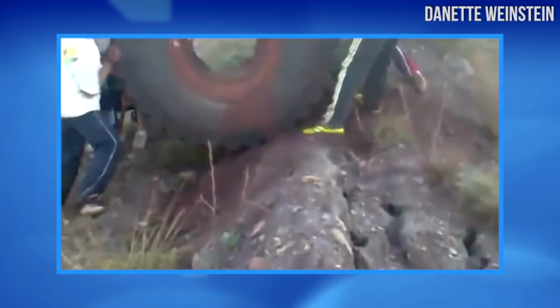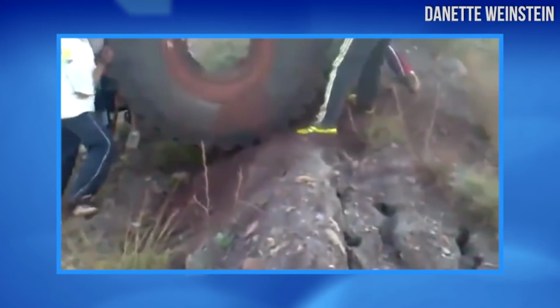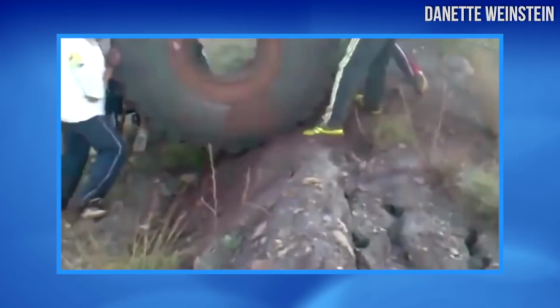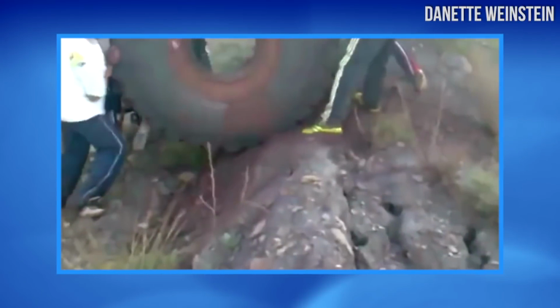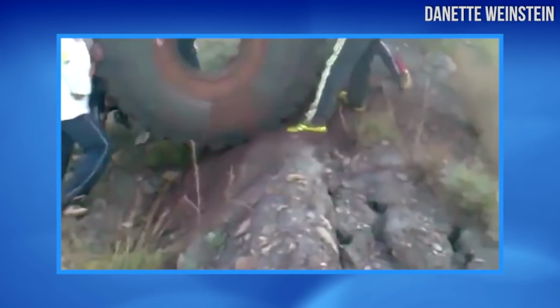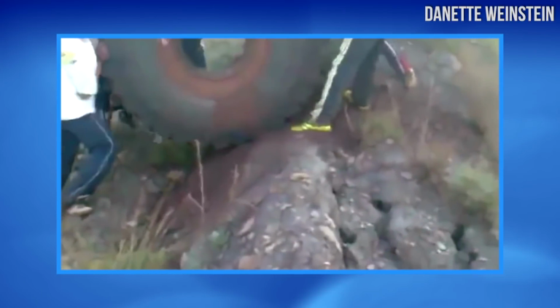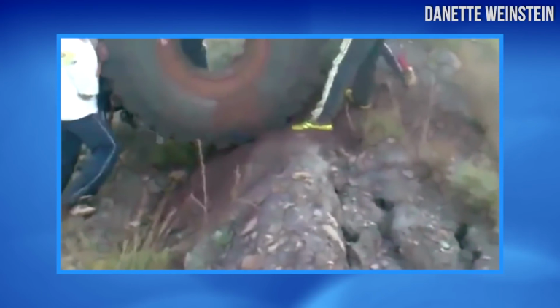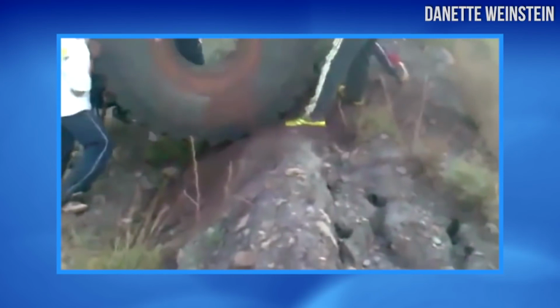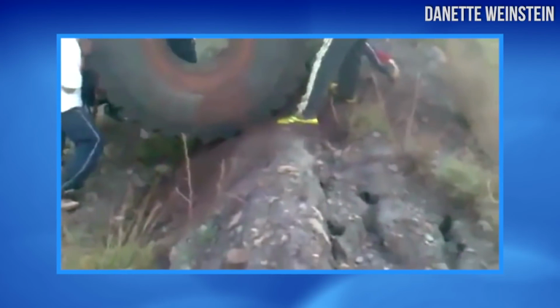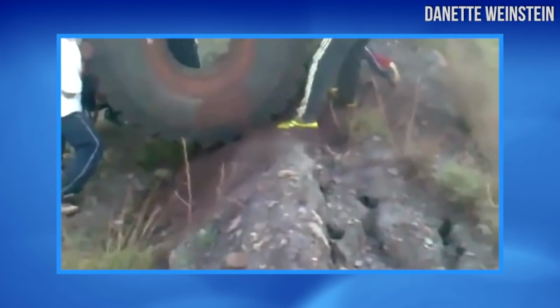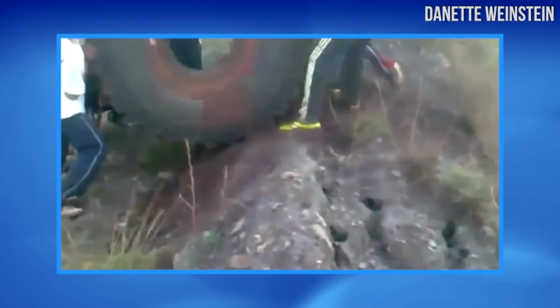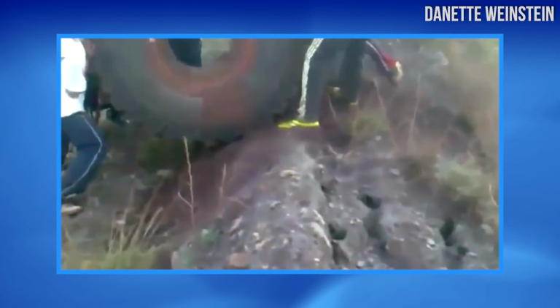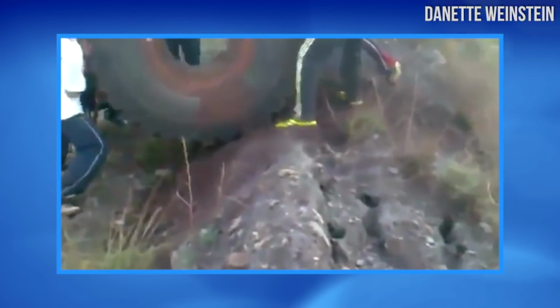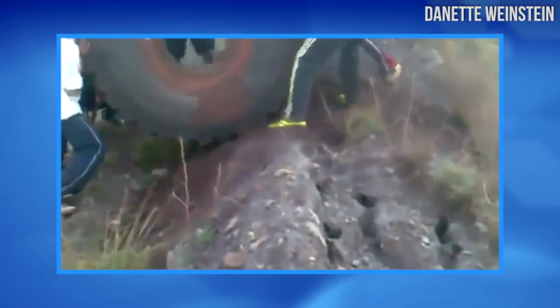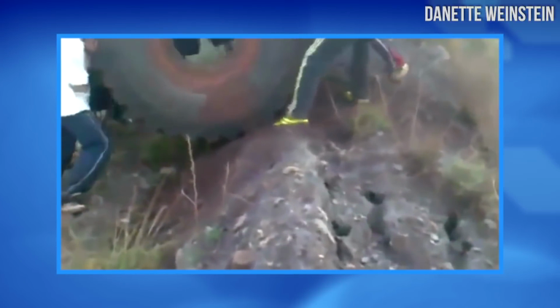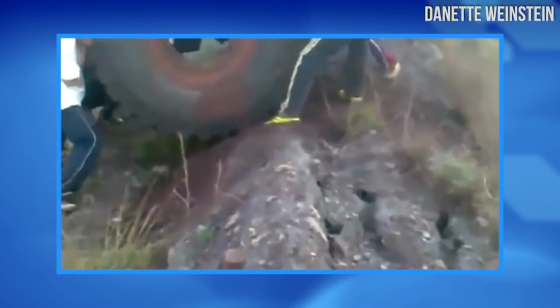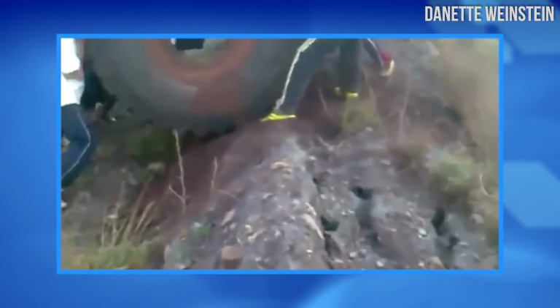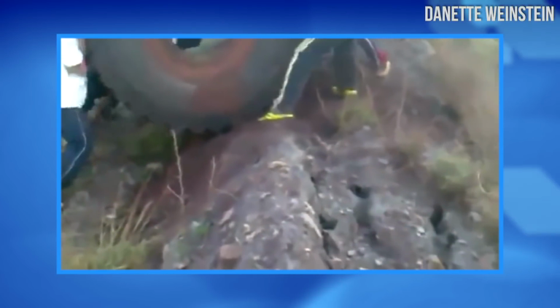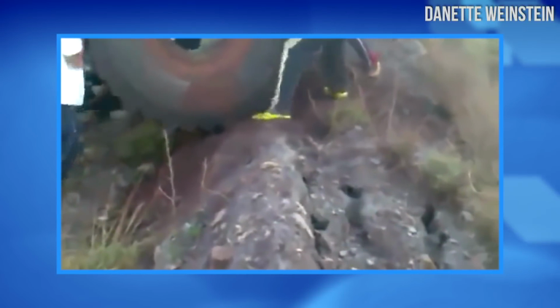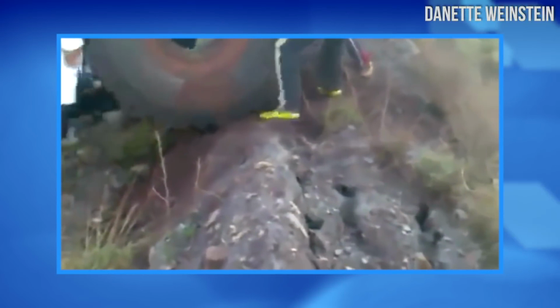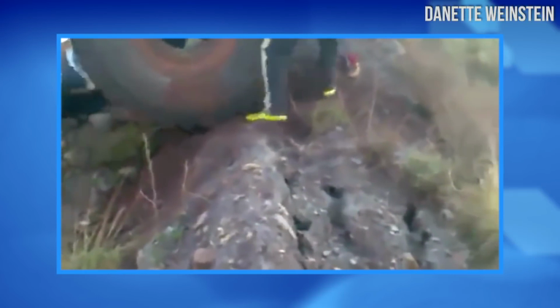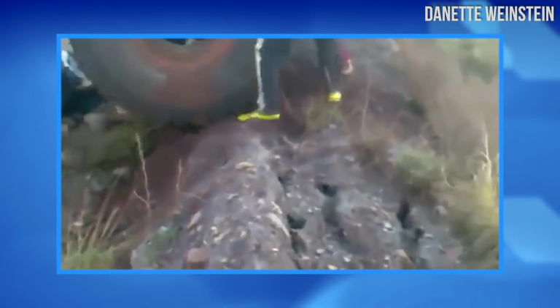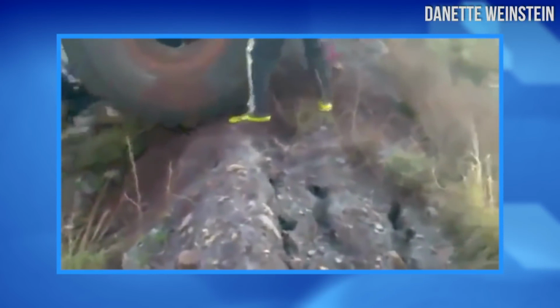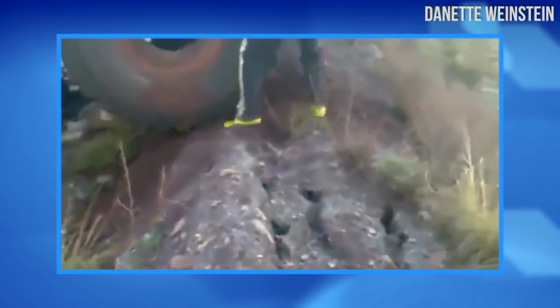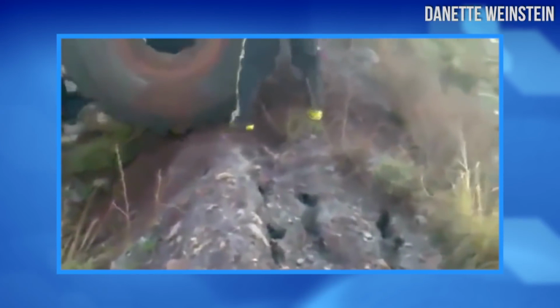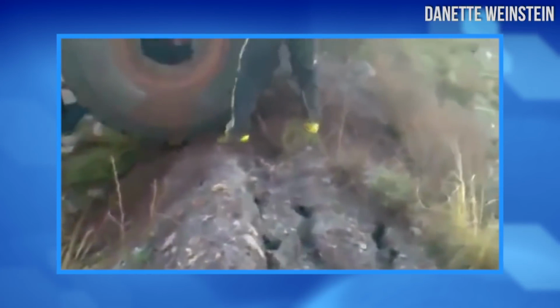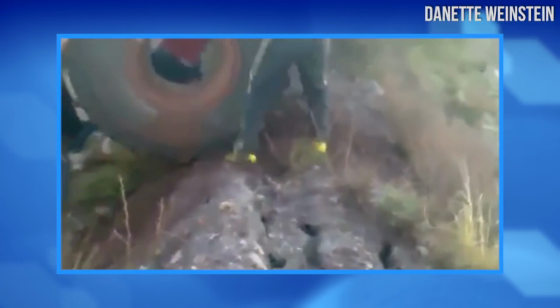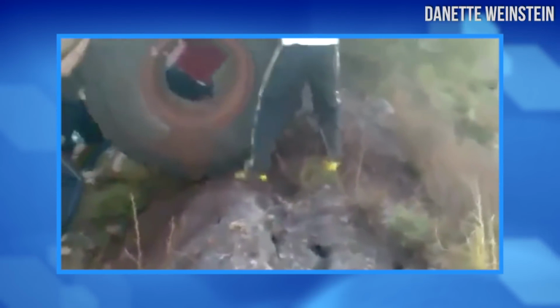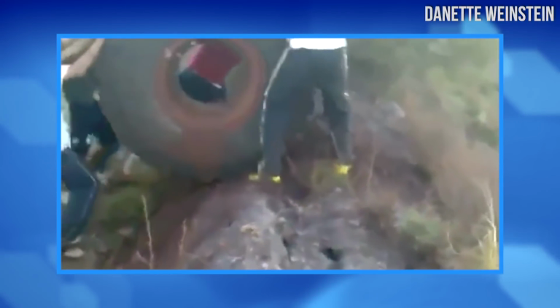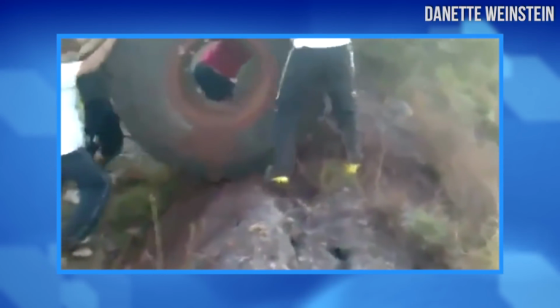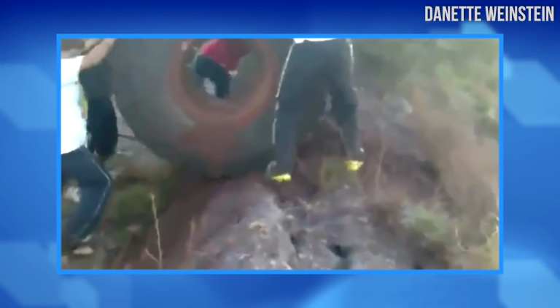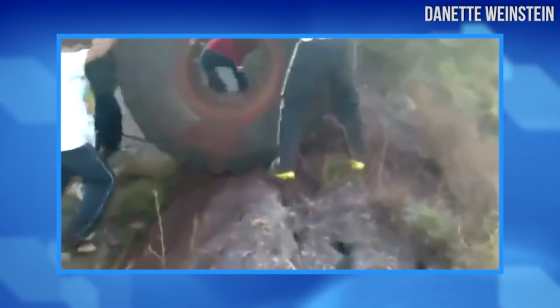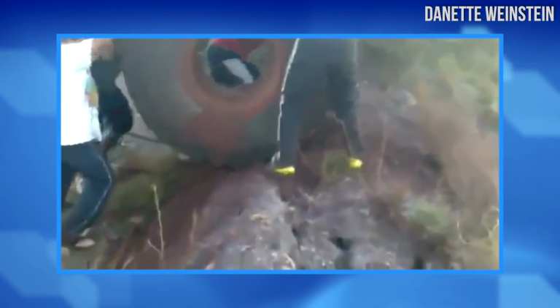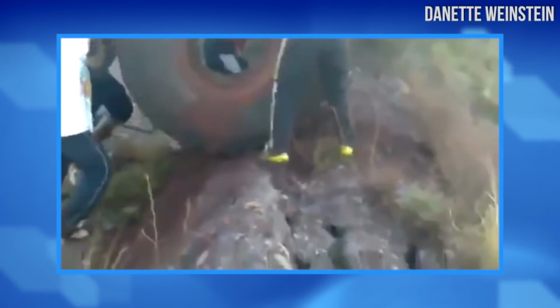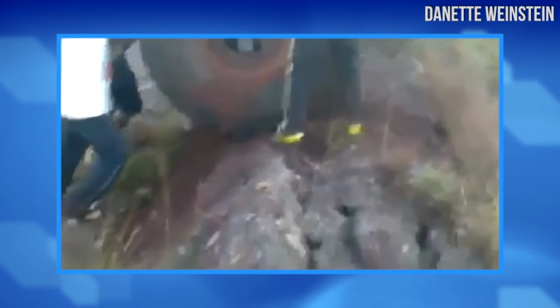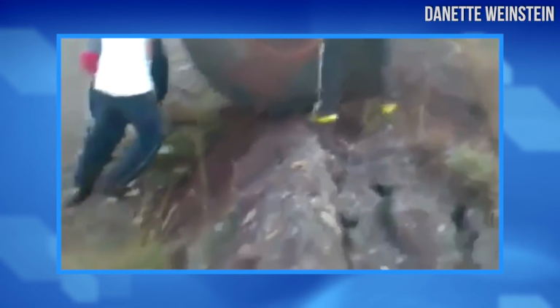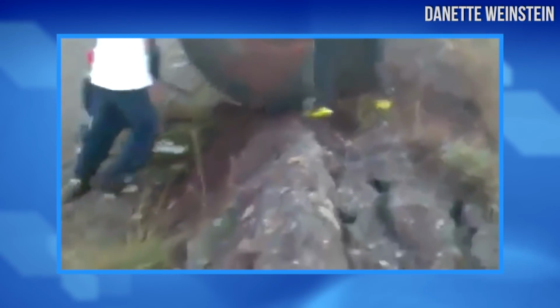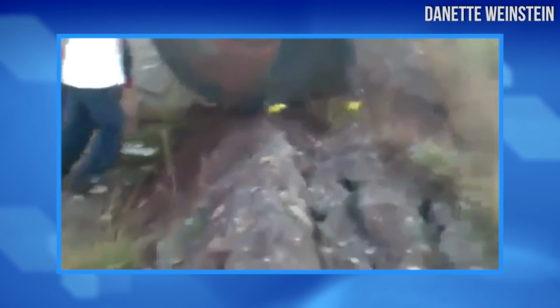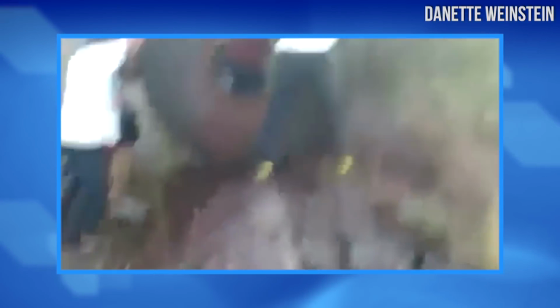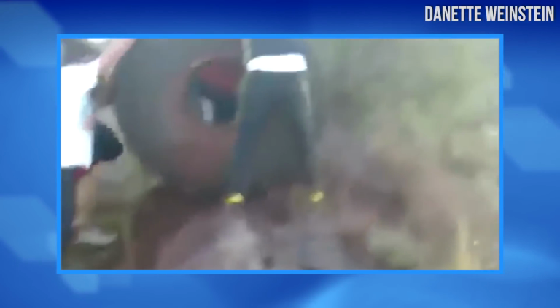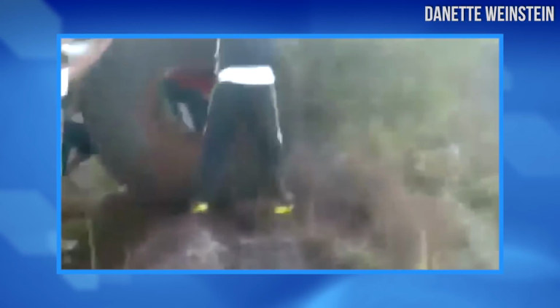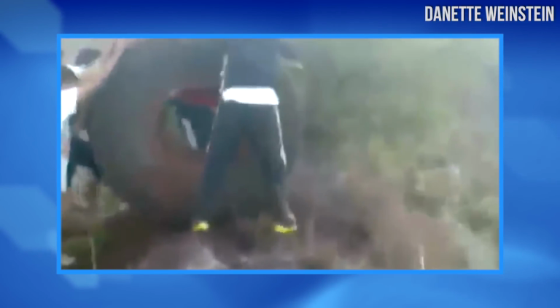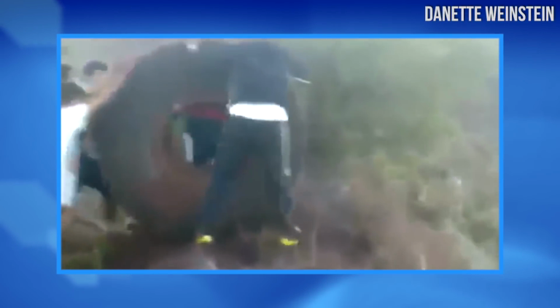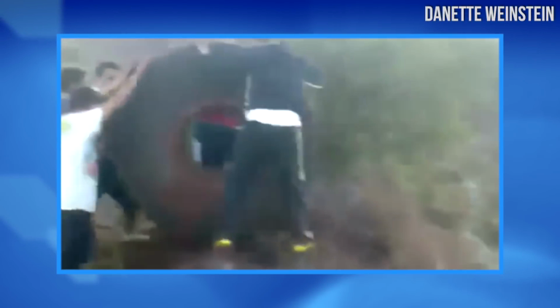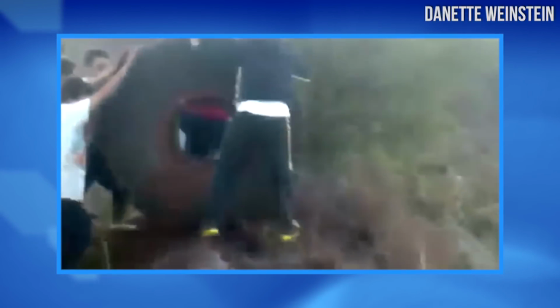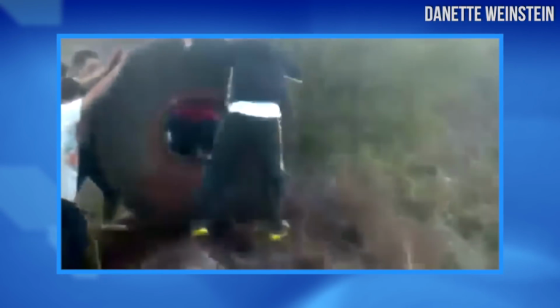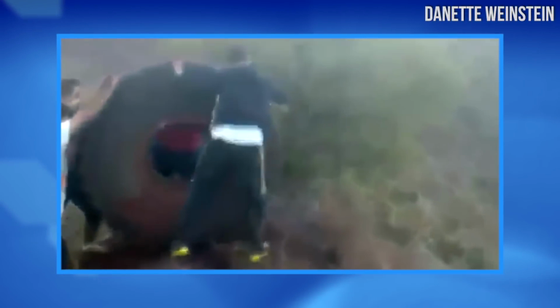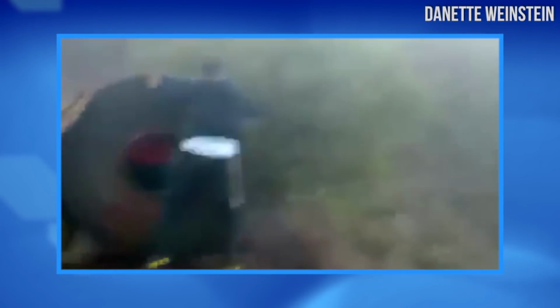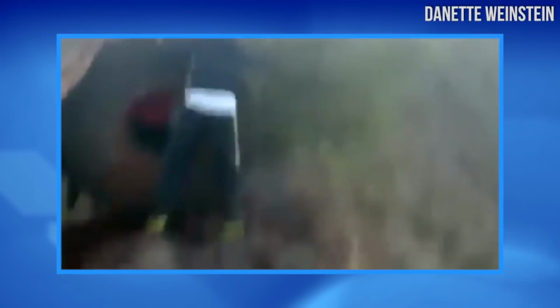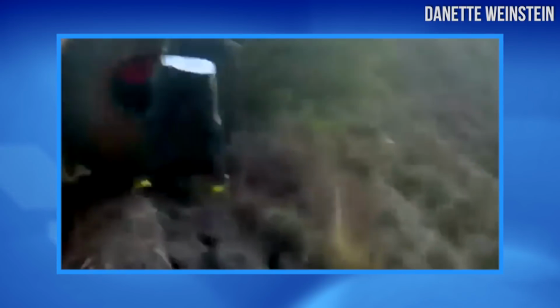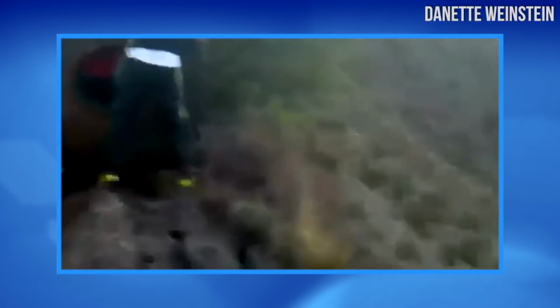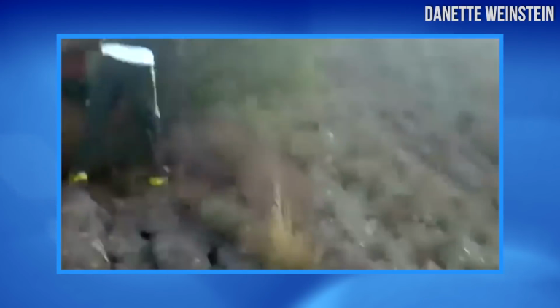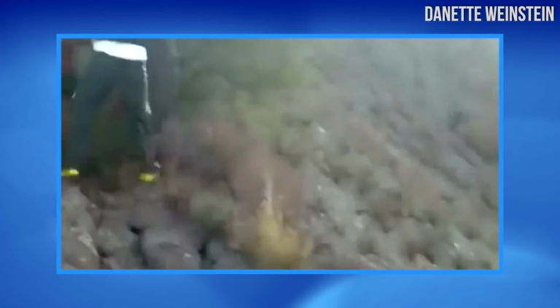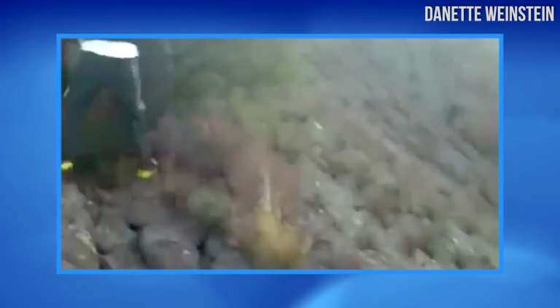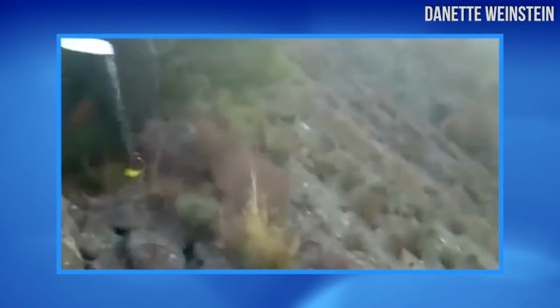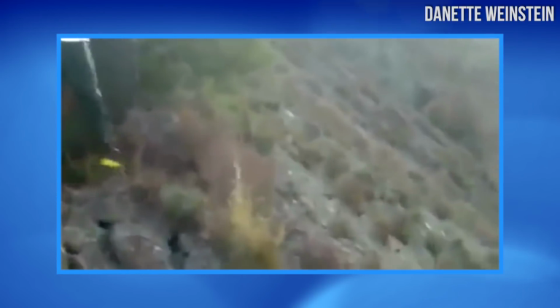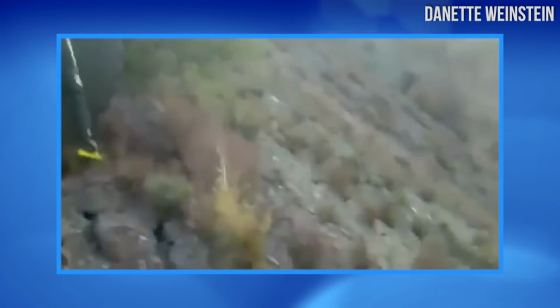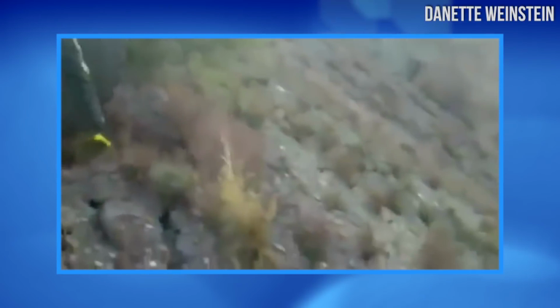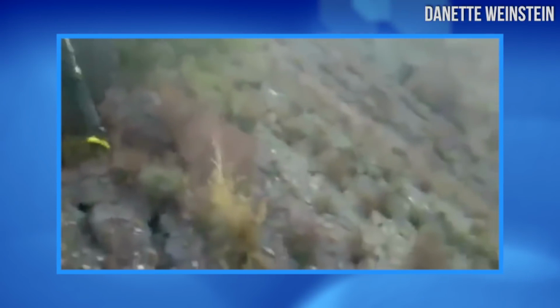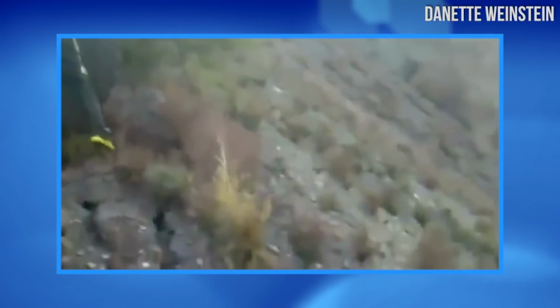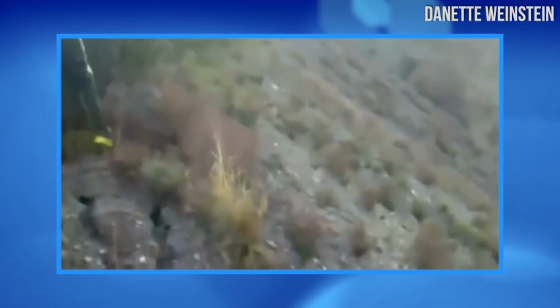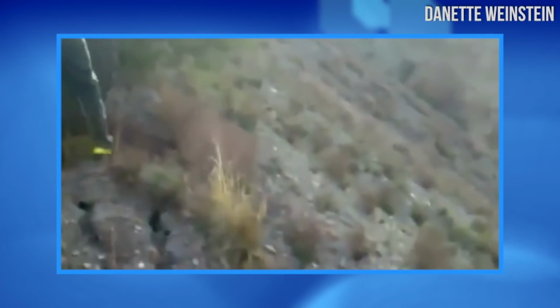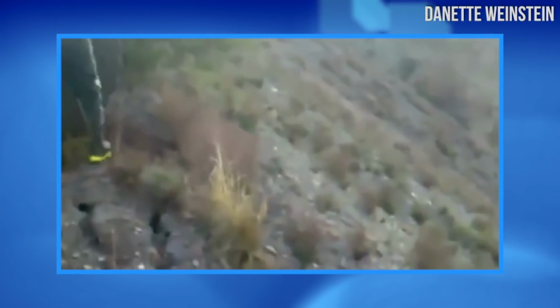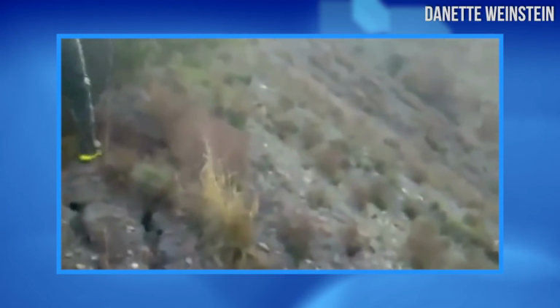Steamrollers aren't the only thing that roll. These kids found a giant tire on a mountain and then rolled it down into a lake. Enjoy!